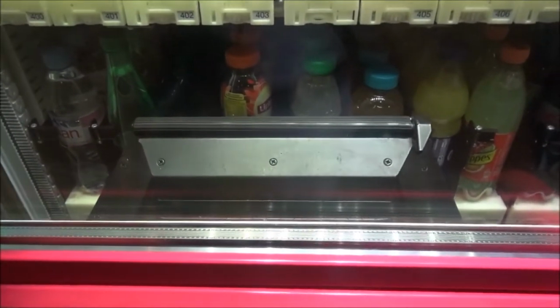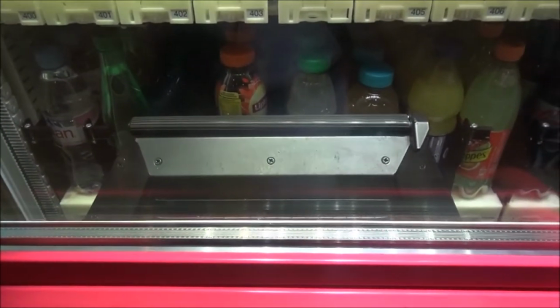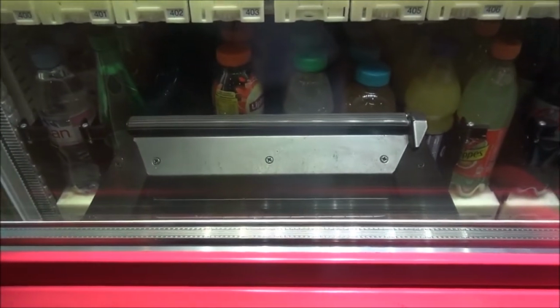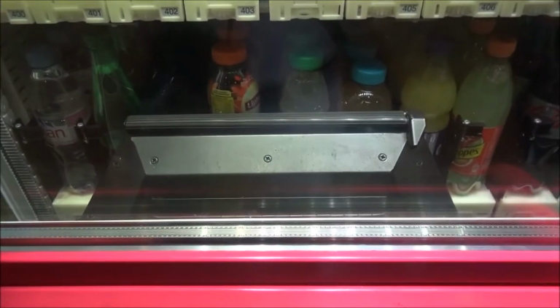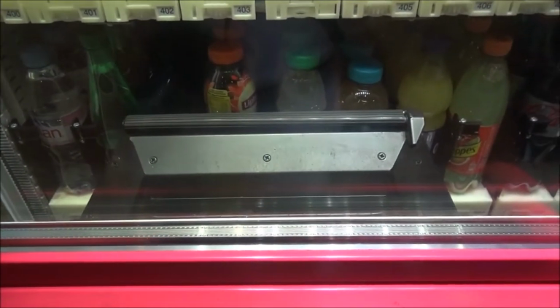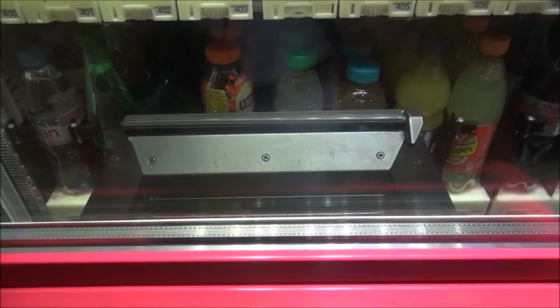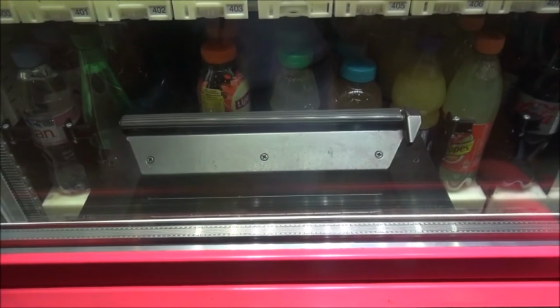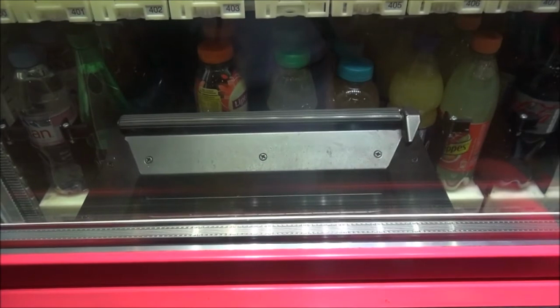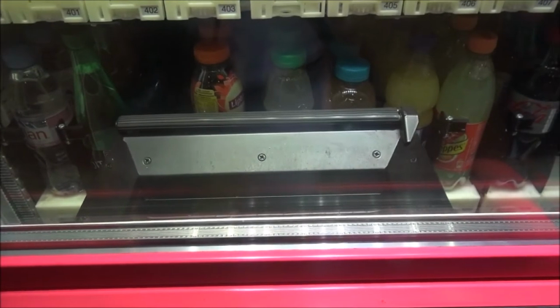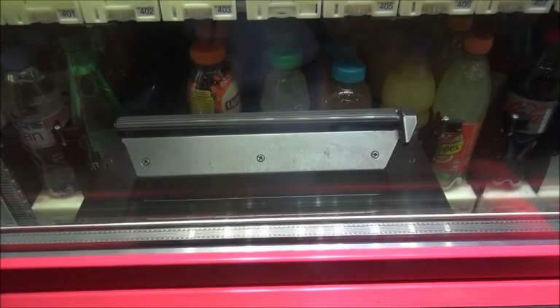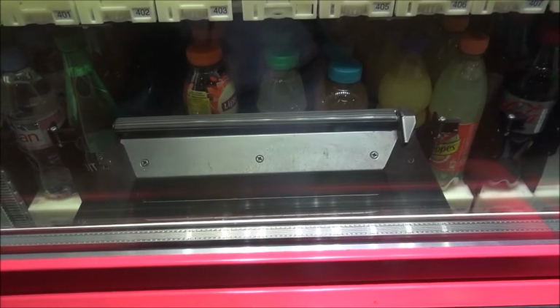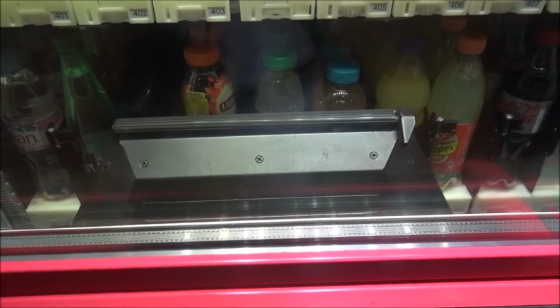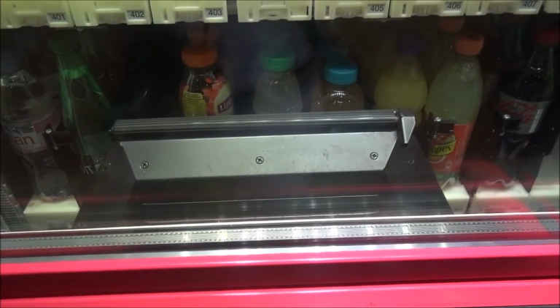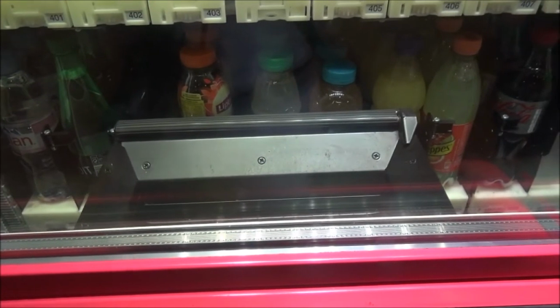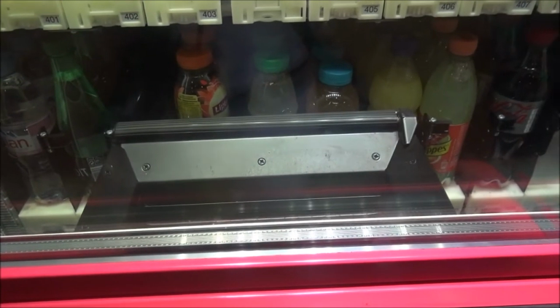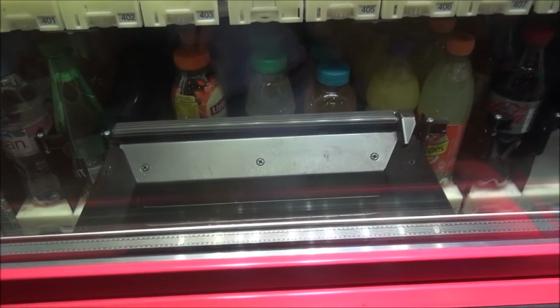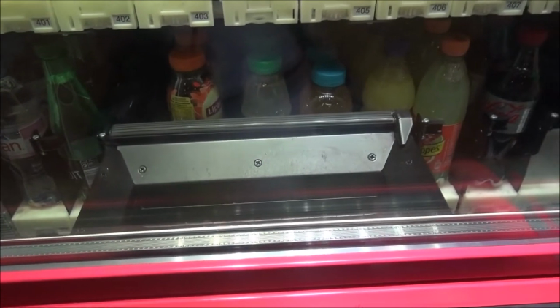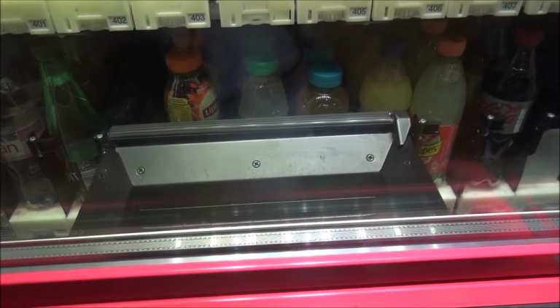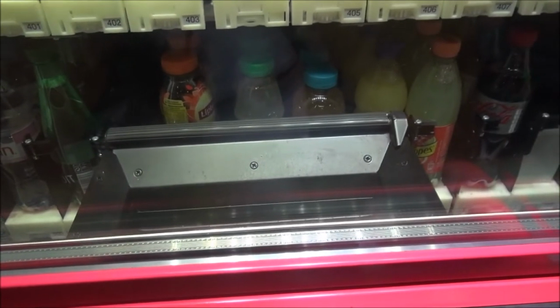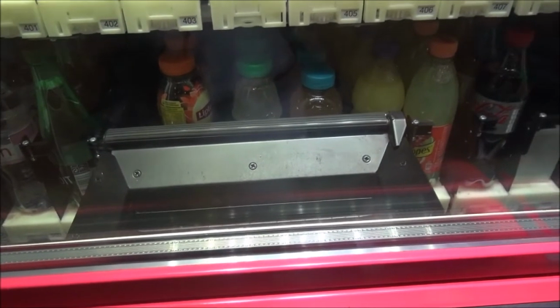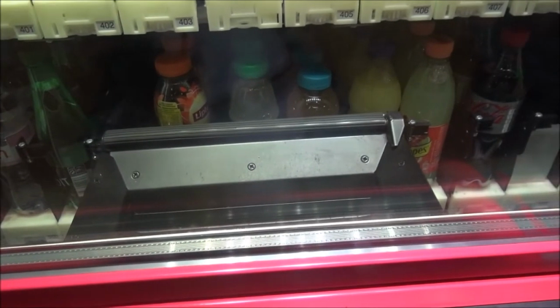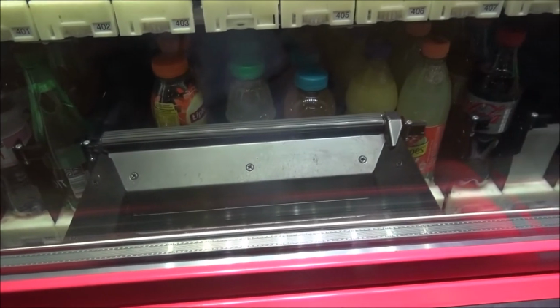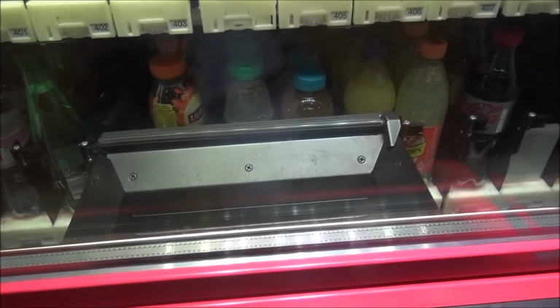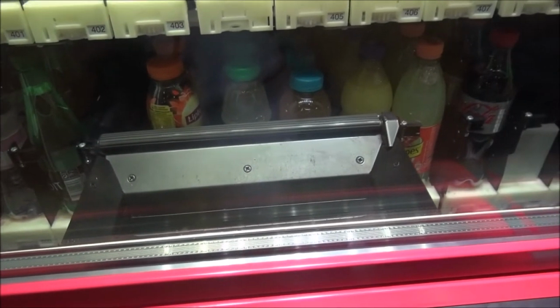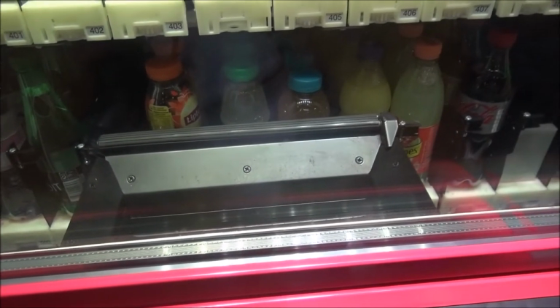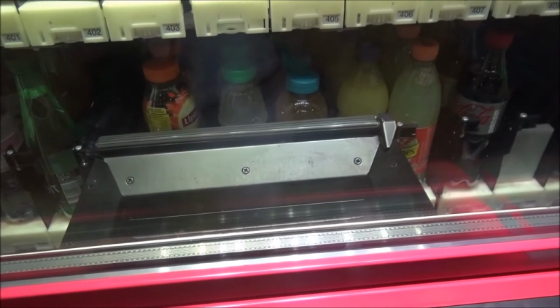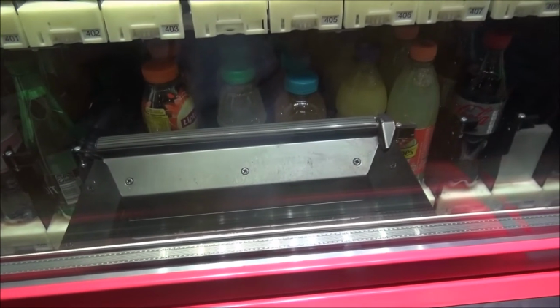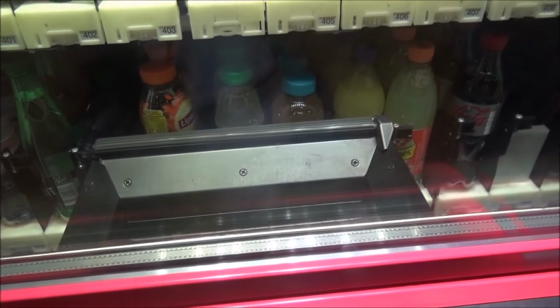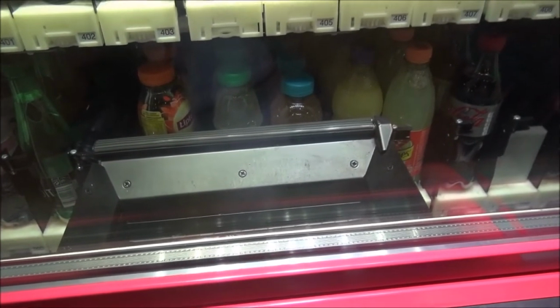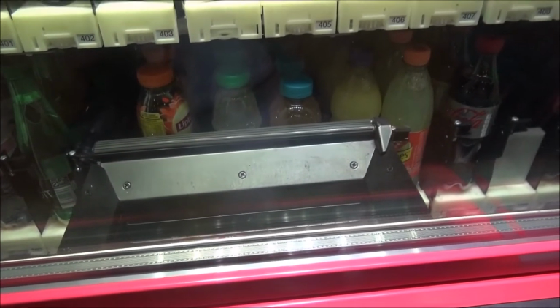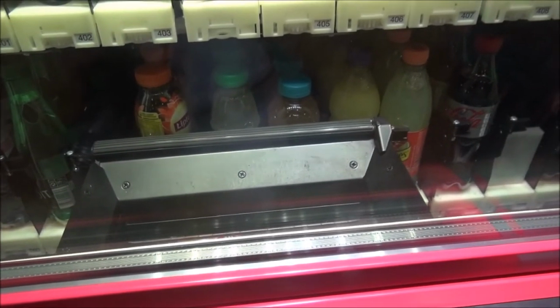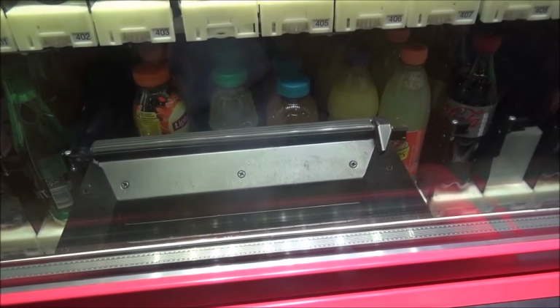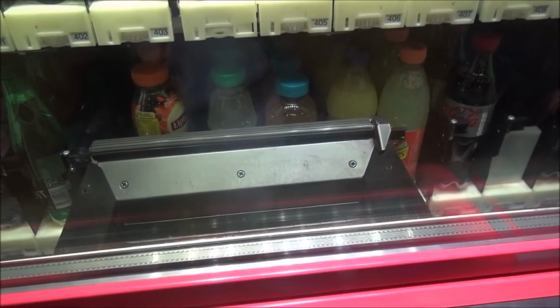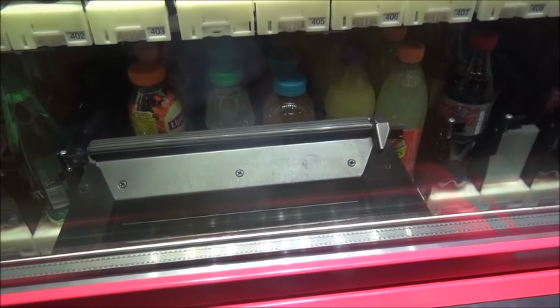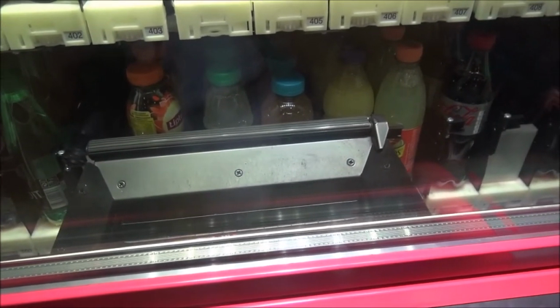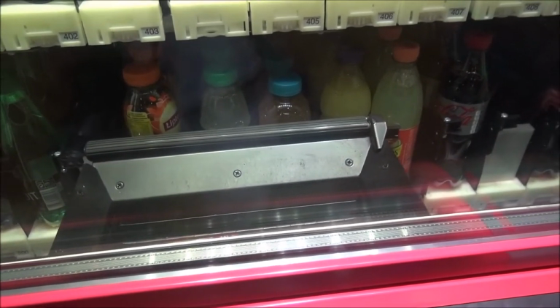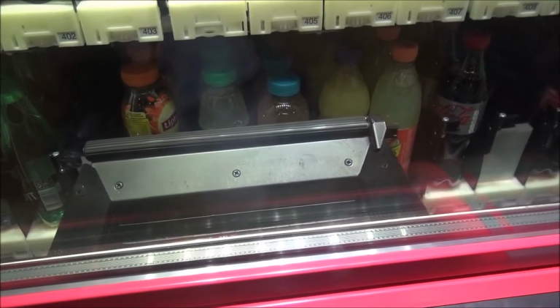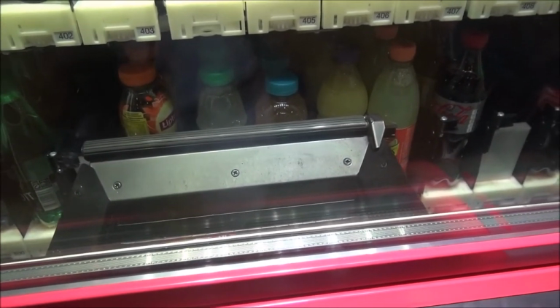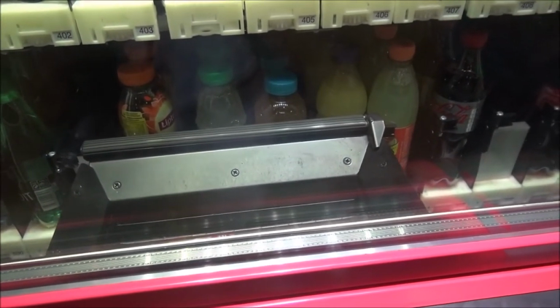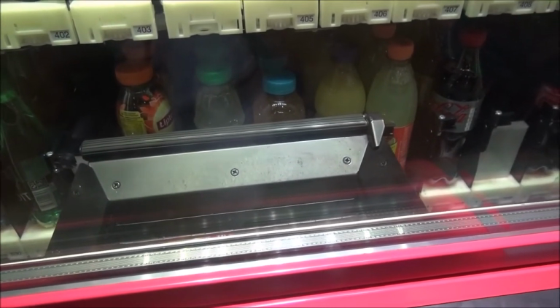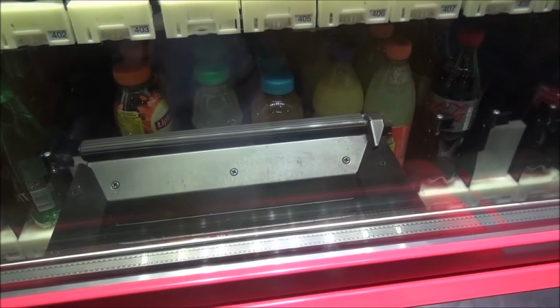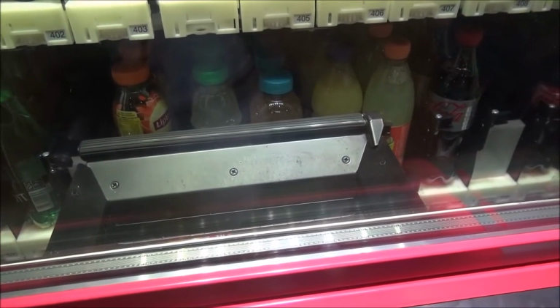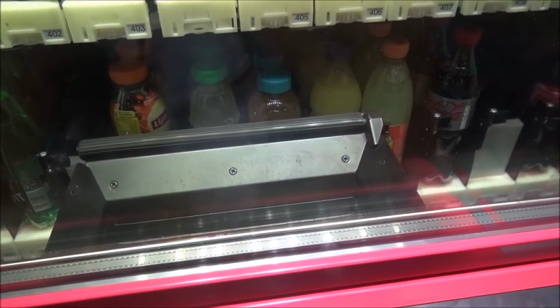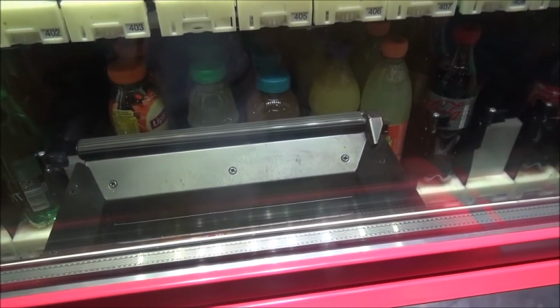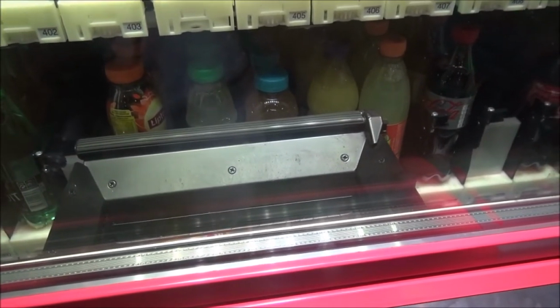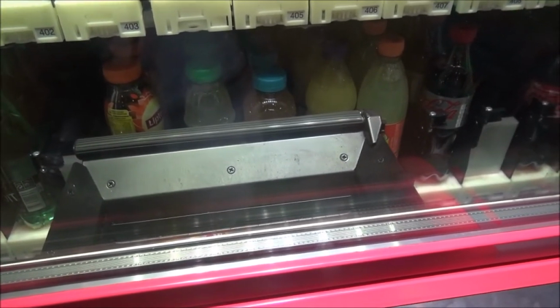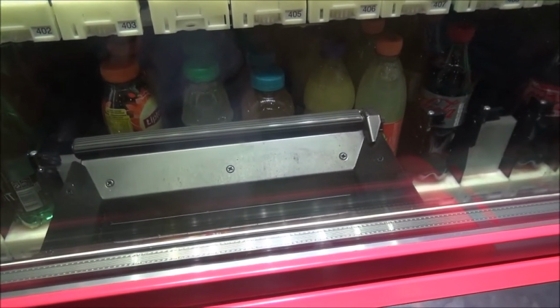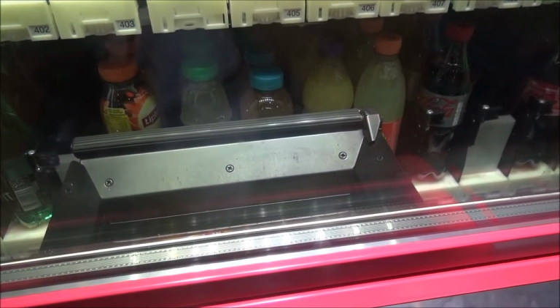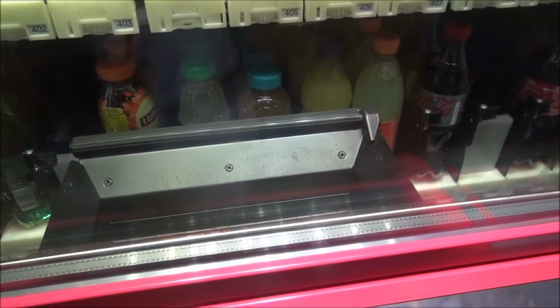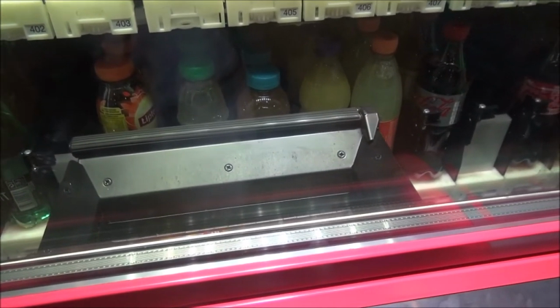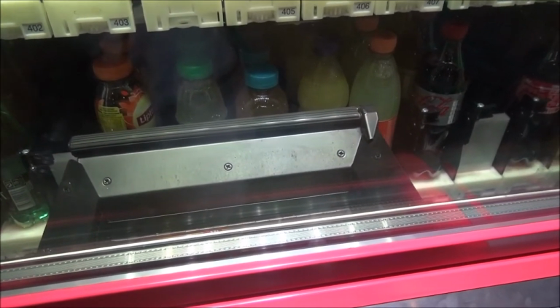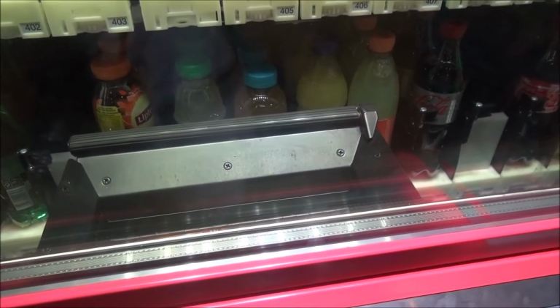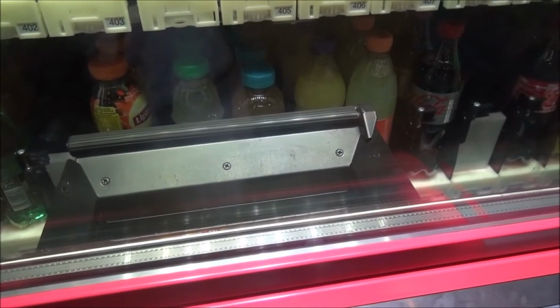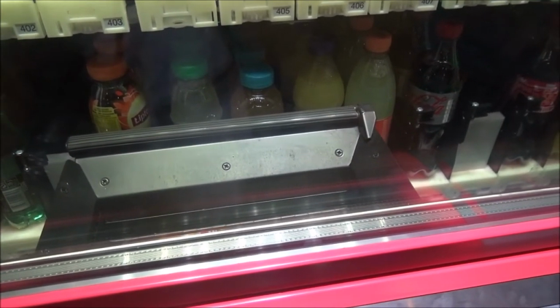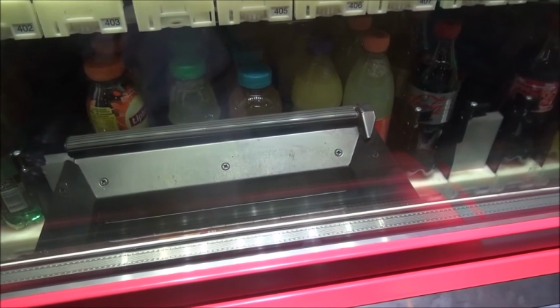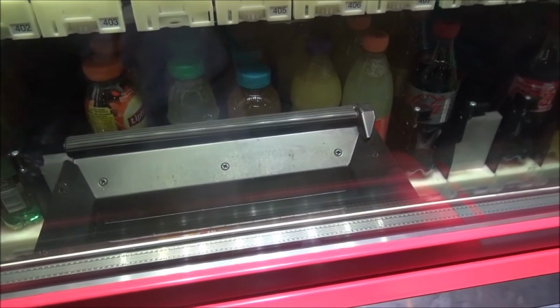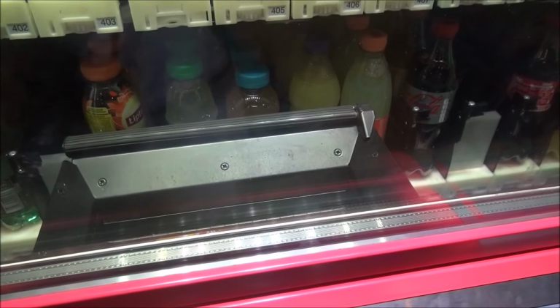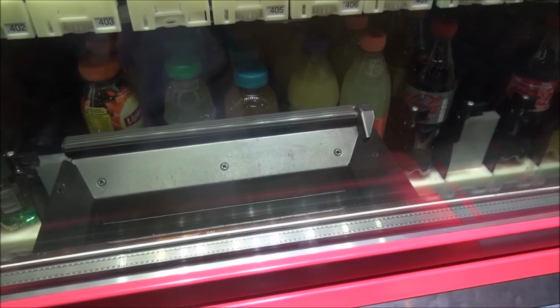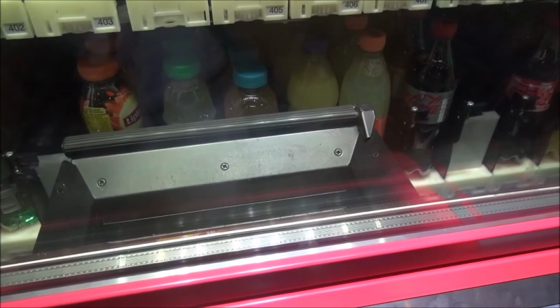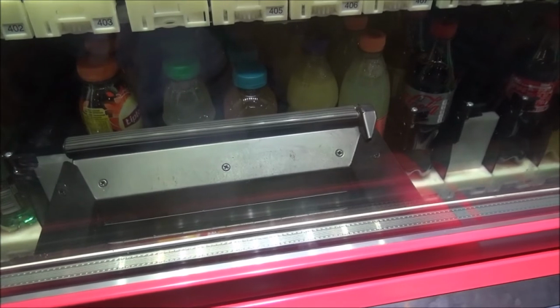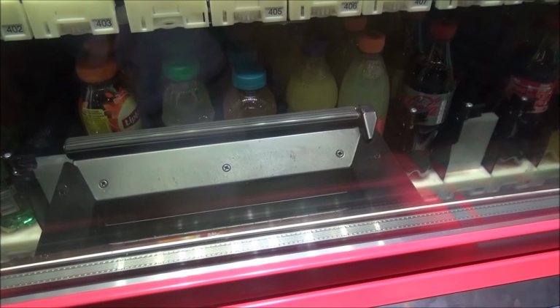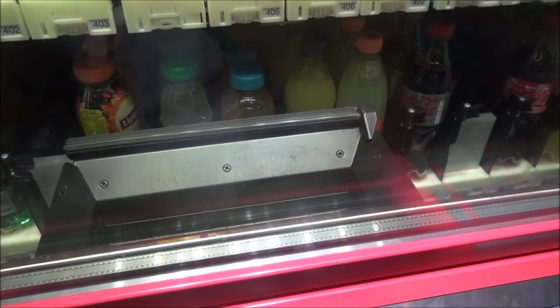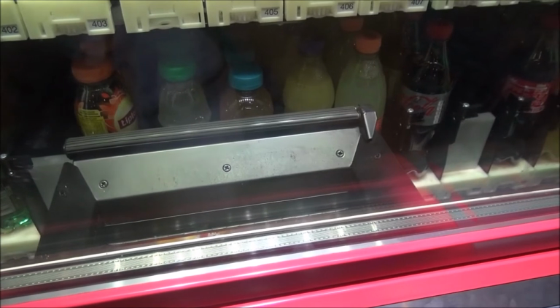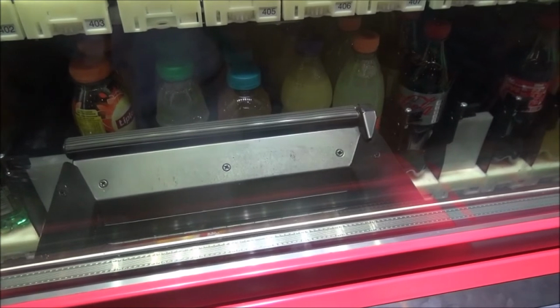Slowest vending machine ever. It's coming, guys. It's coming — patience, it's coming out.